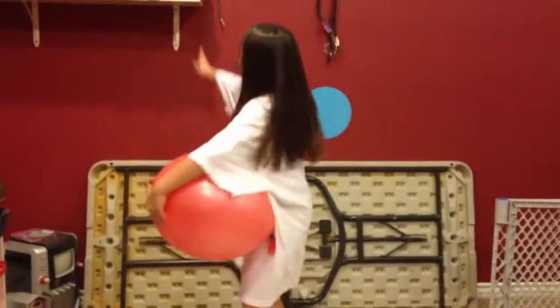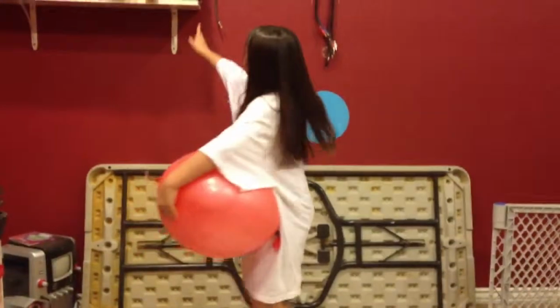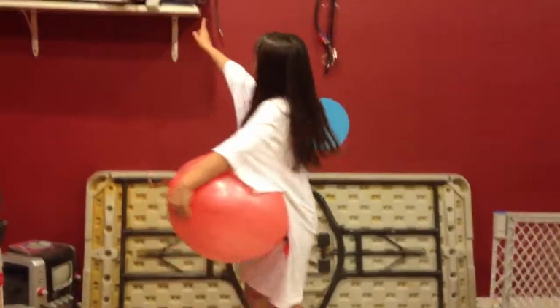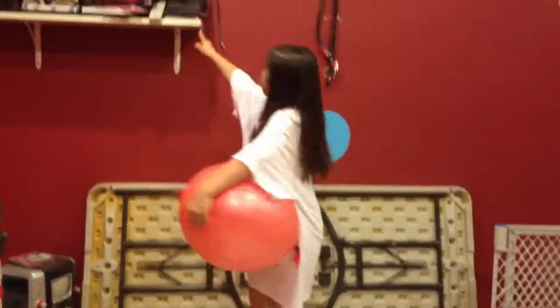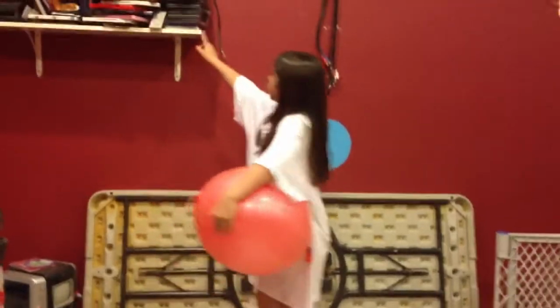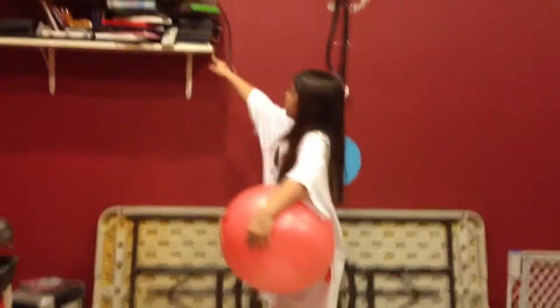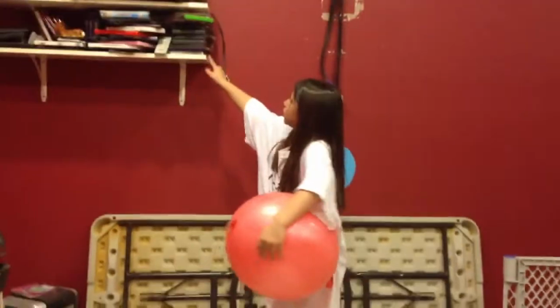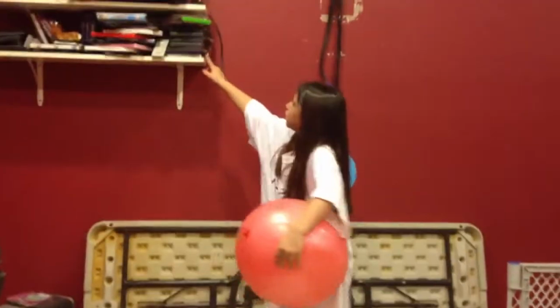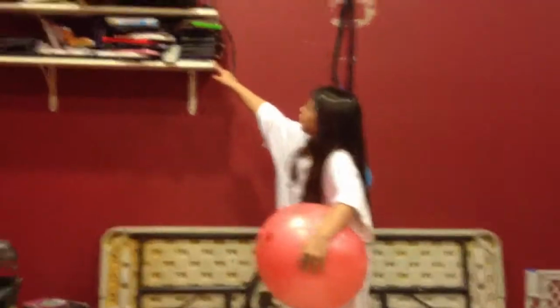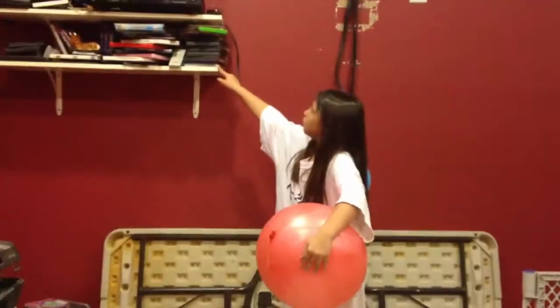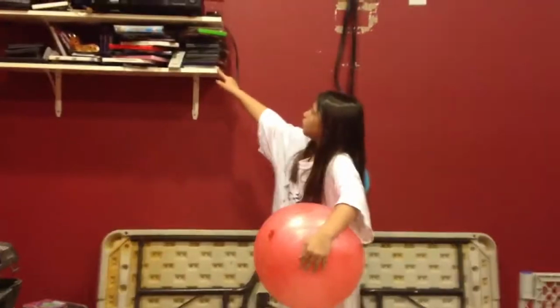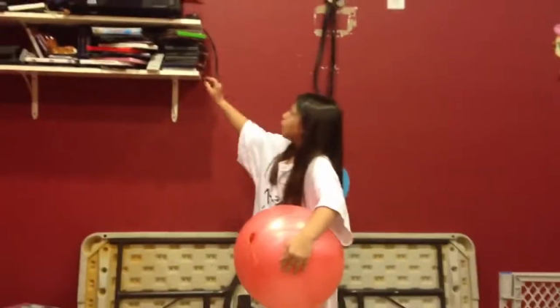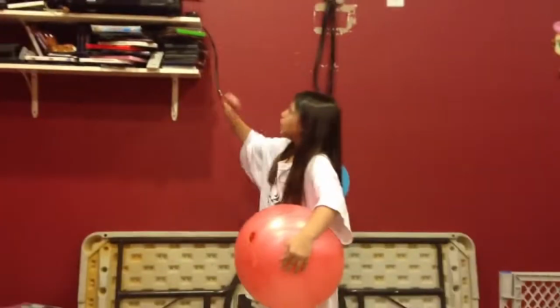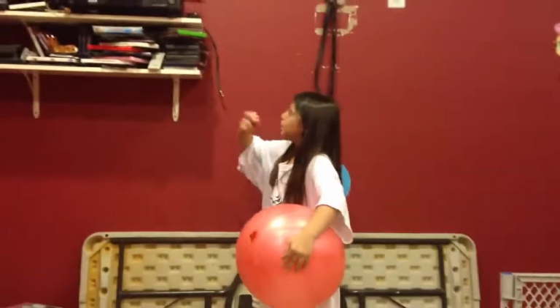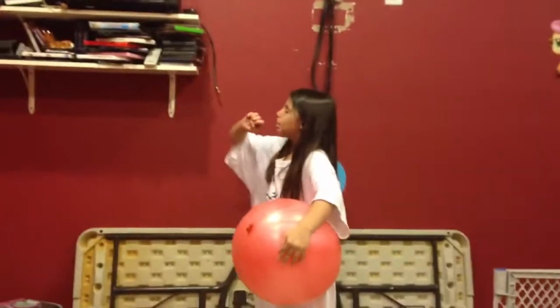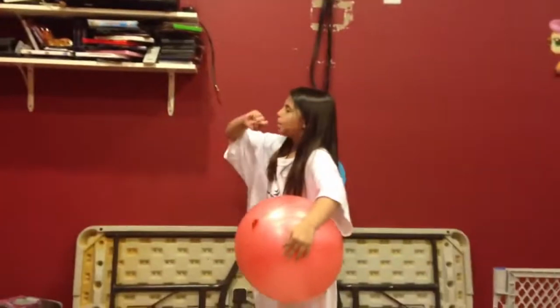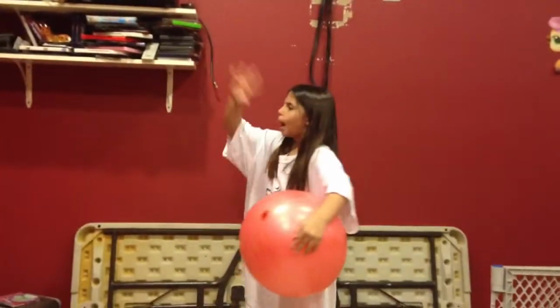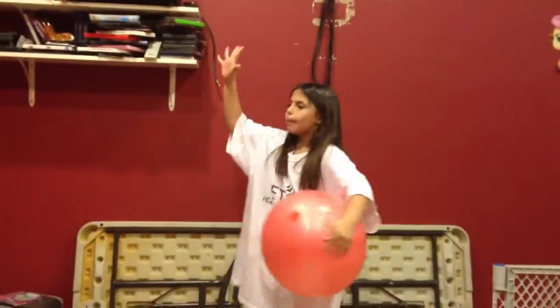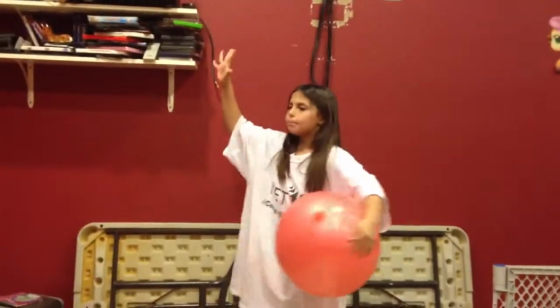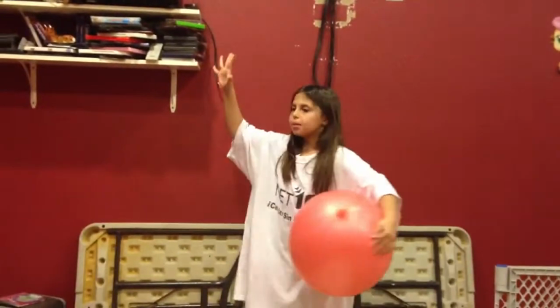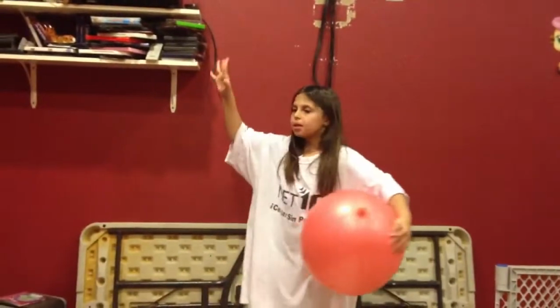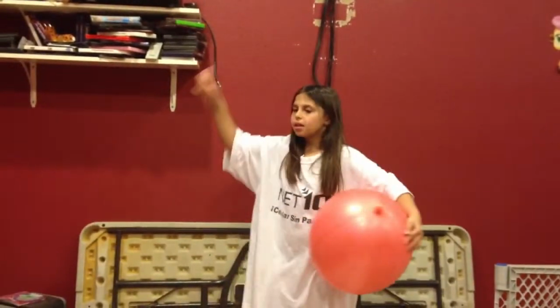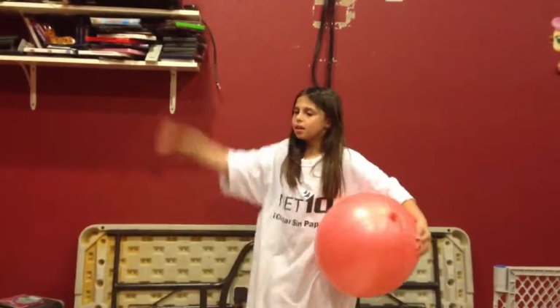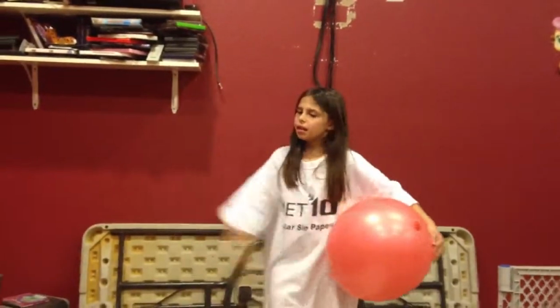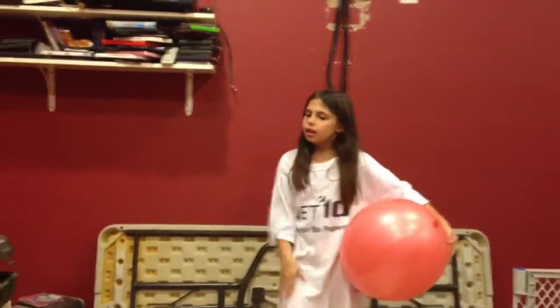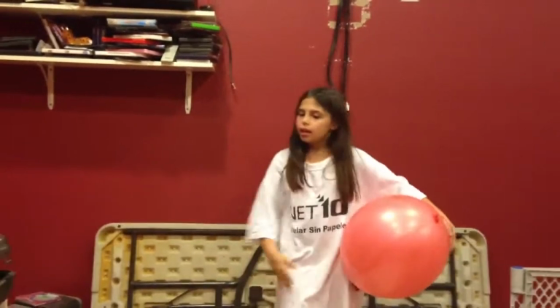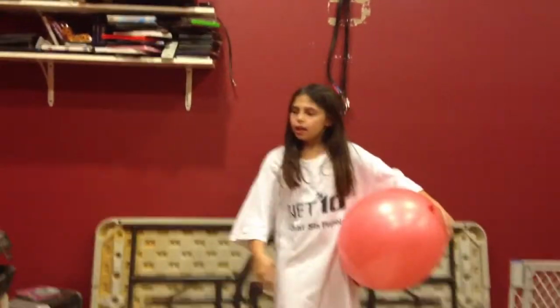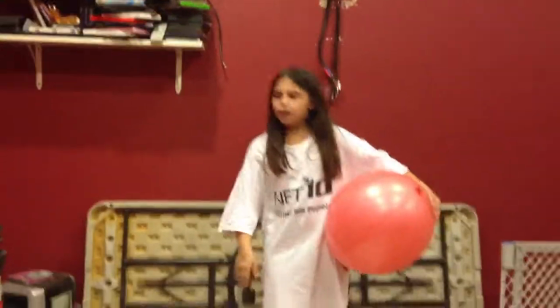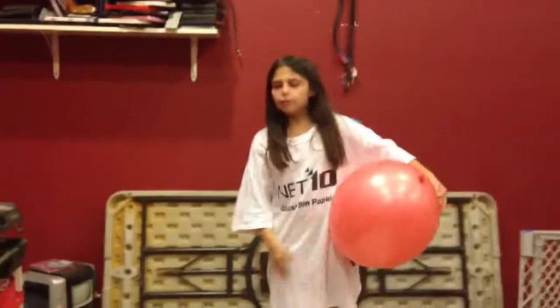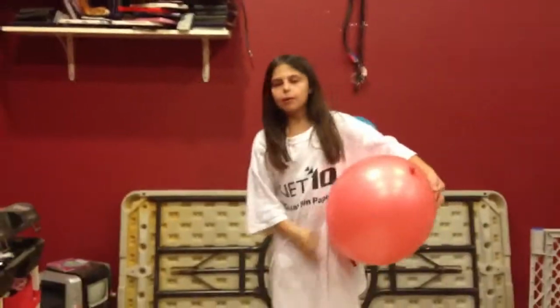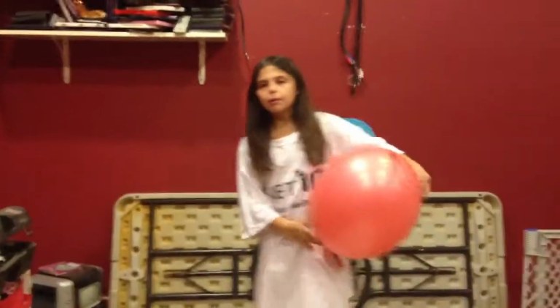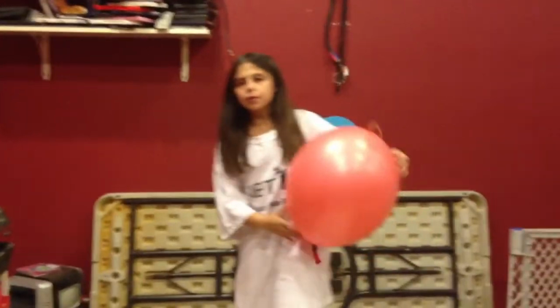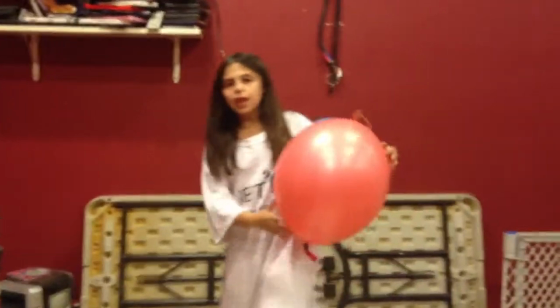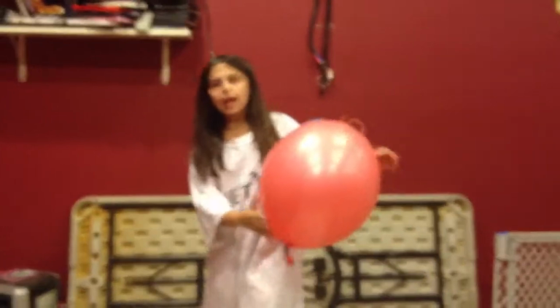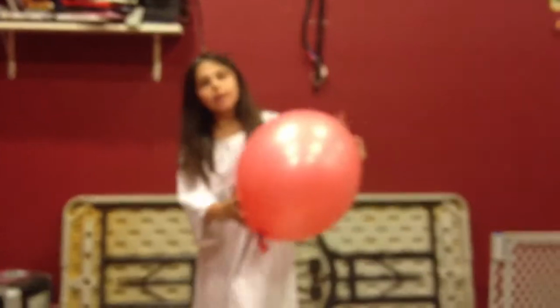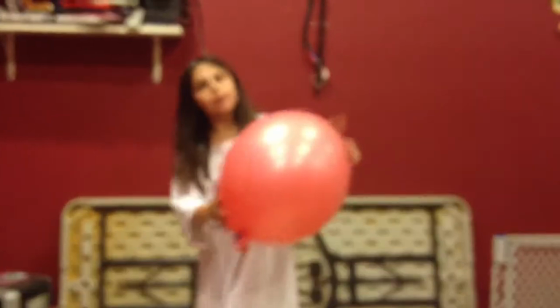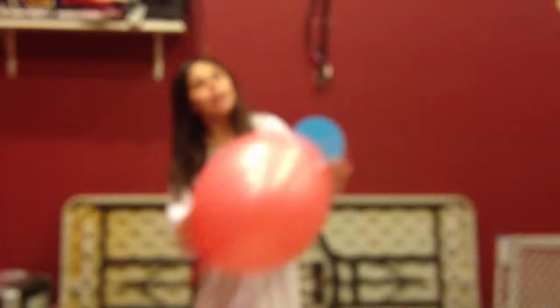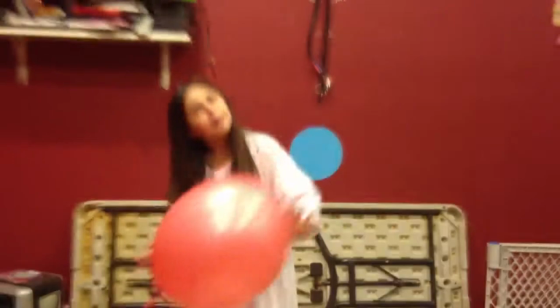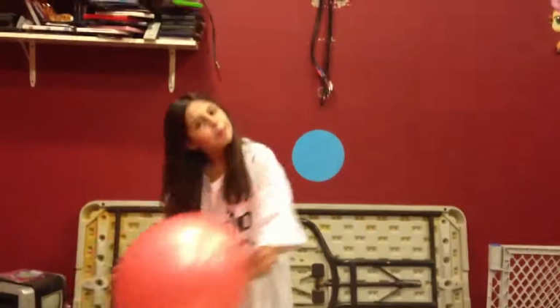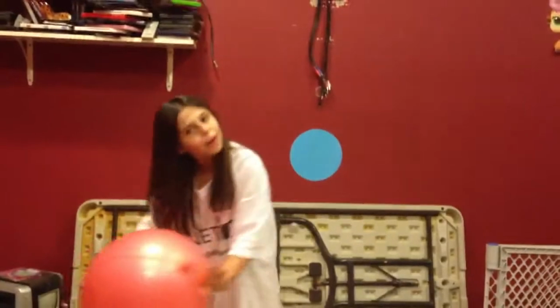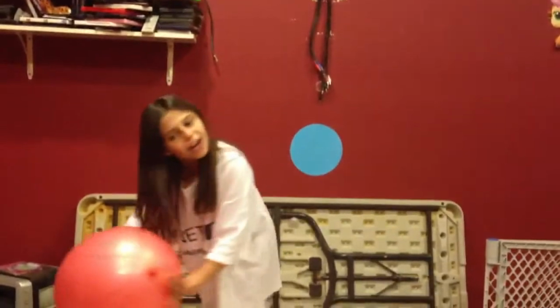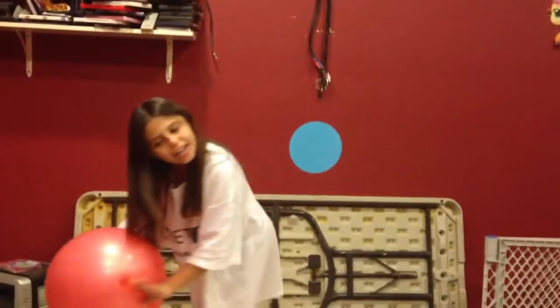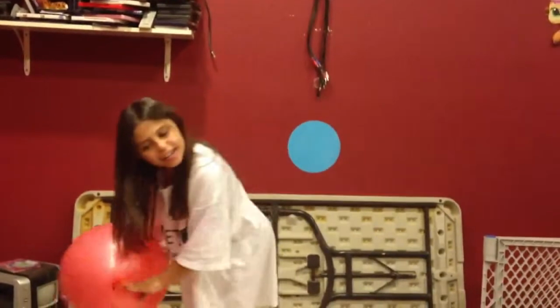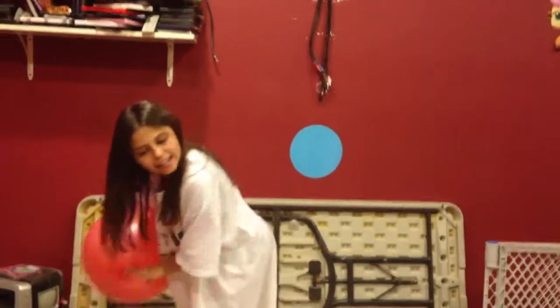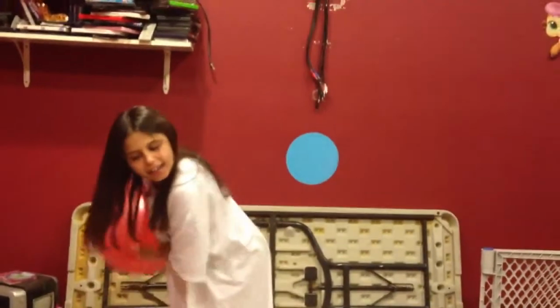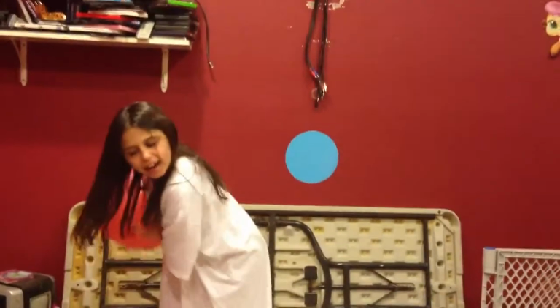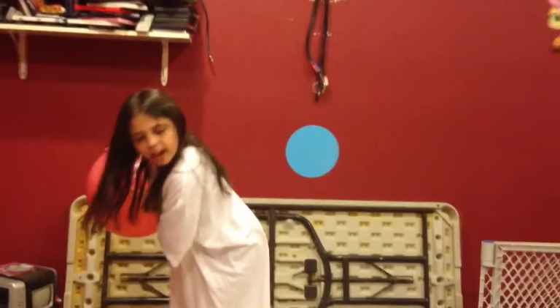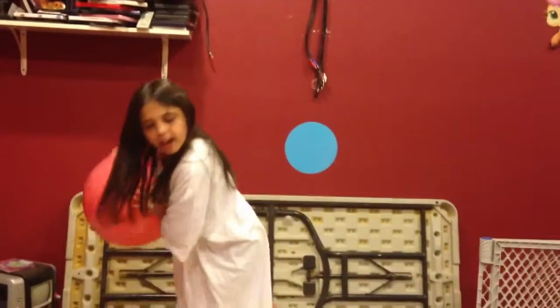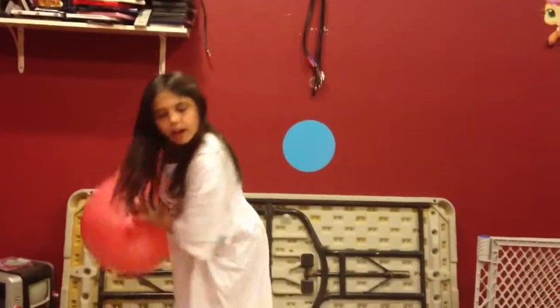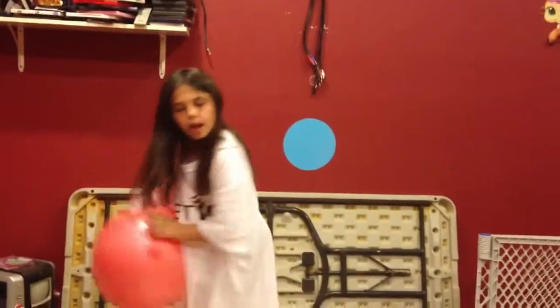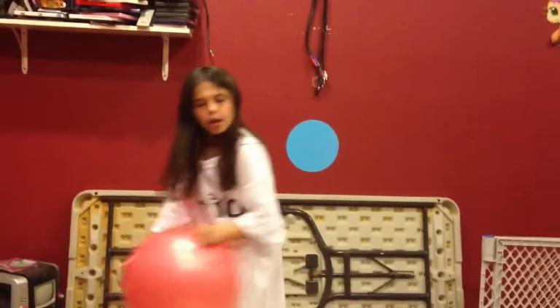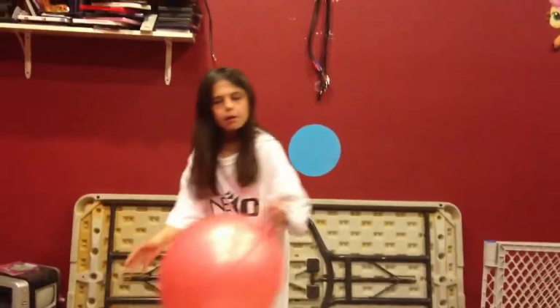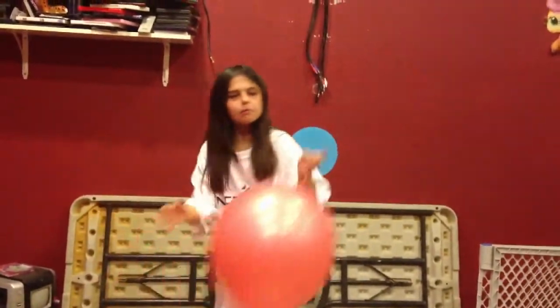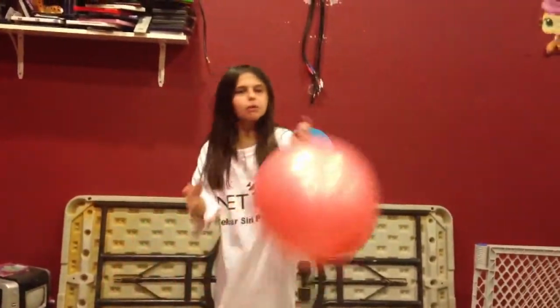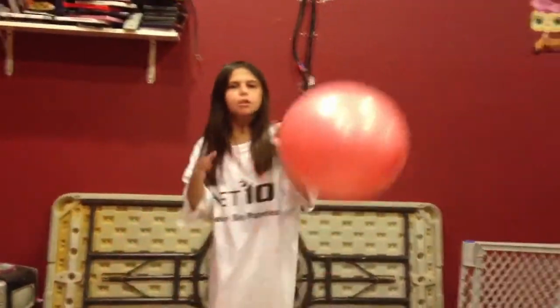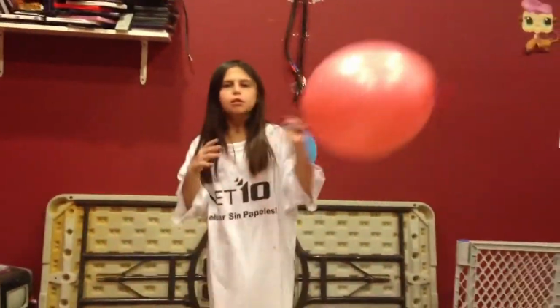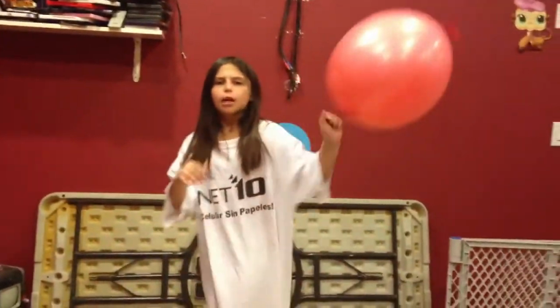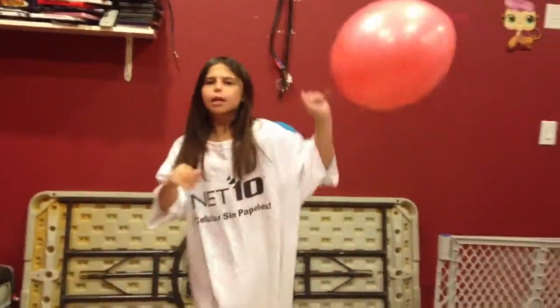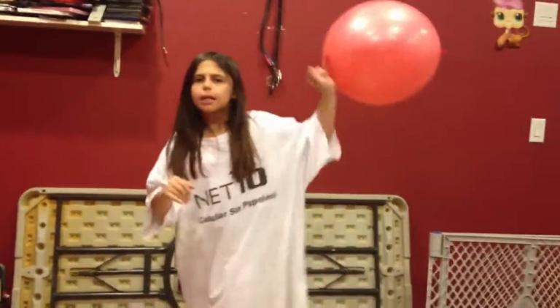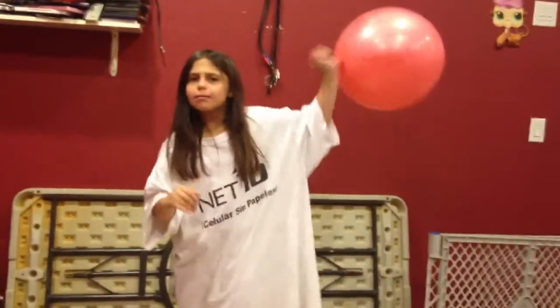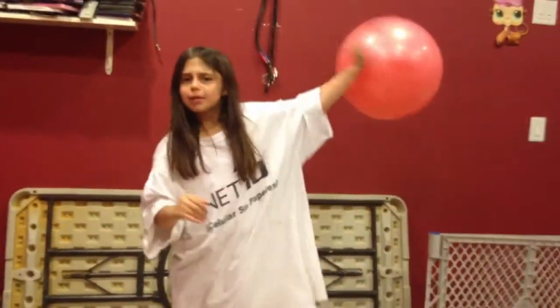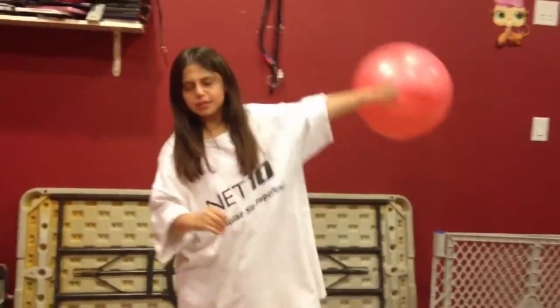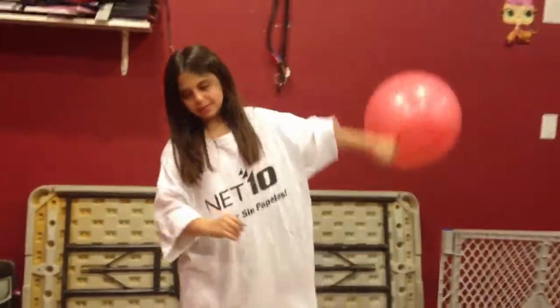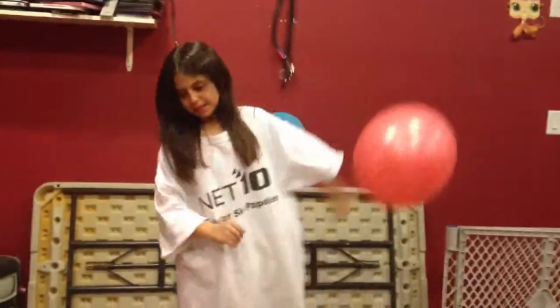I don't want to kick it because if it hits right here it will pop, and we will not have any more. We're trying to keep this one.